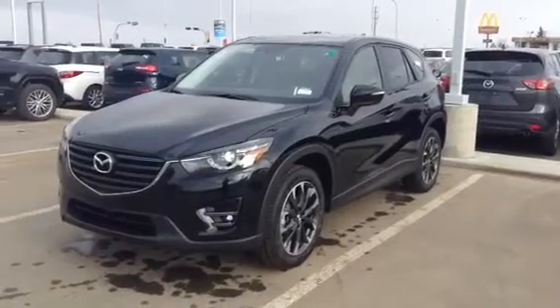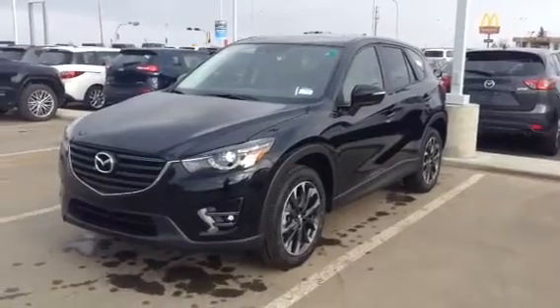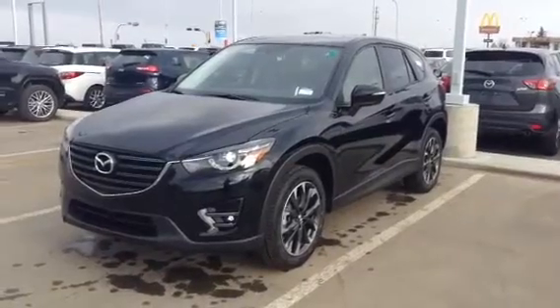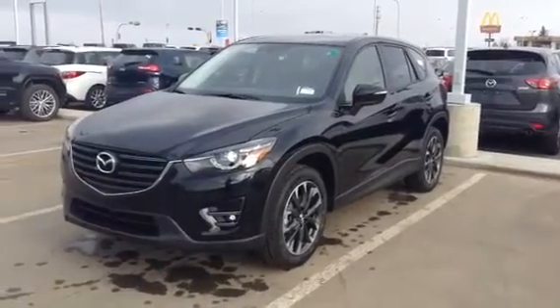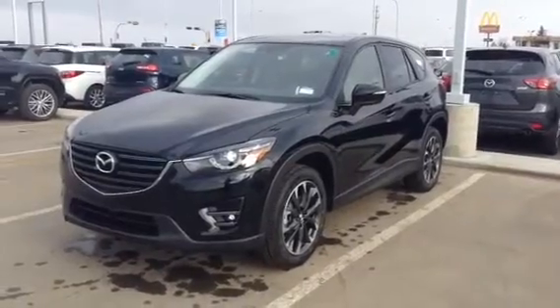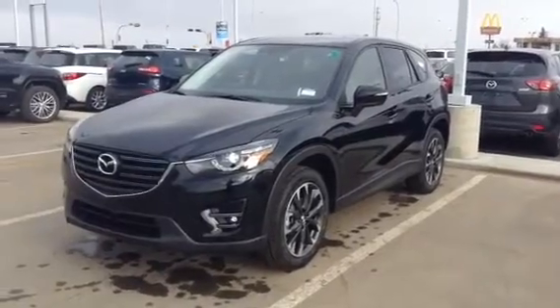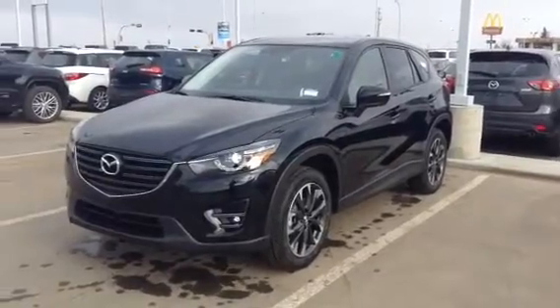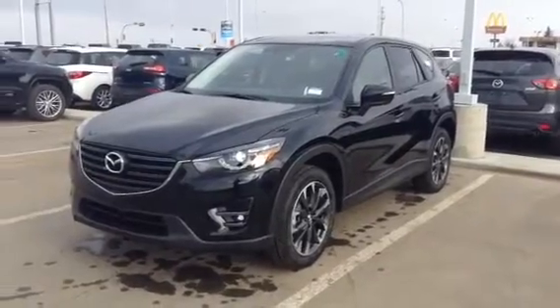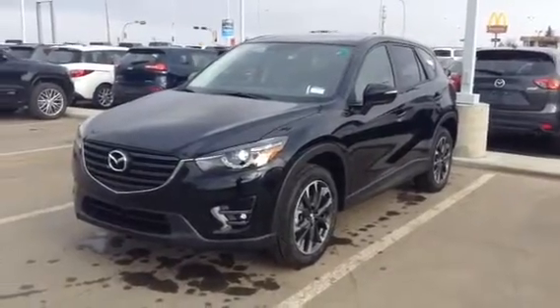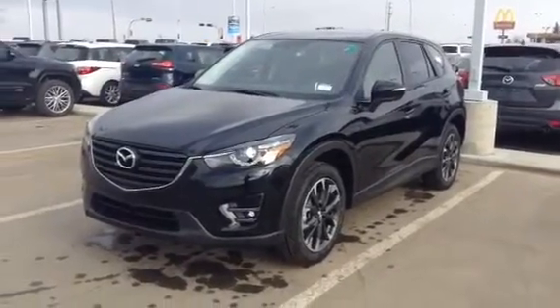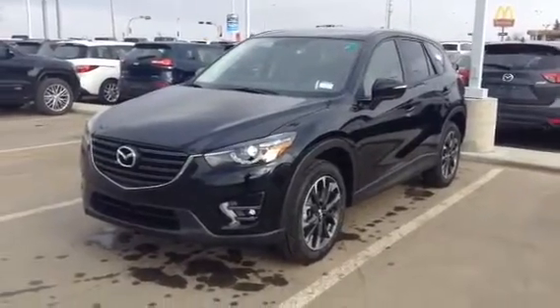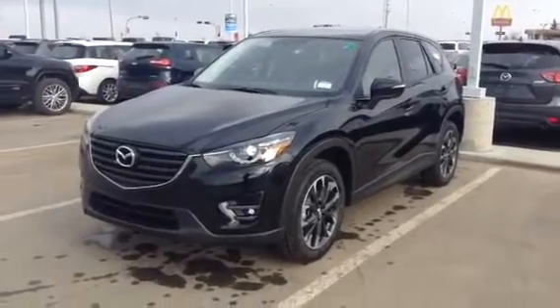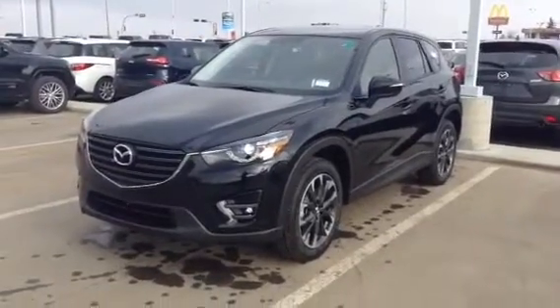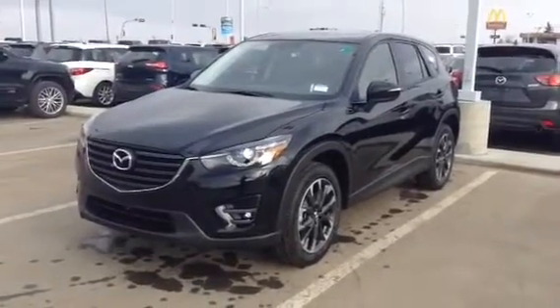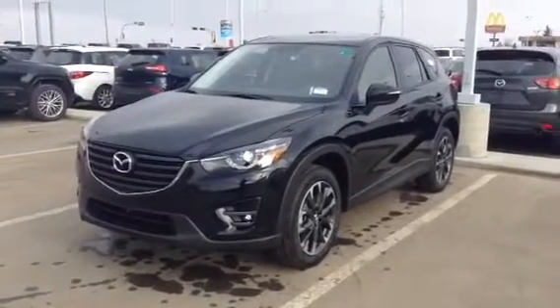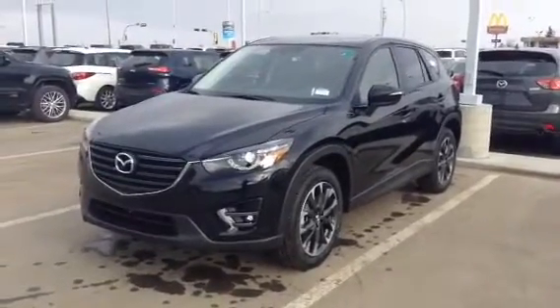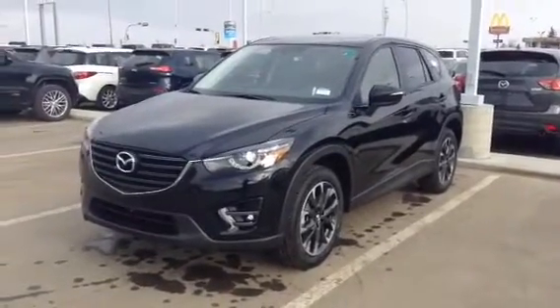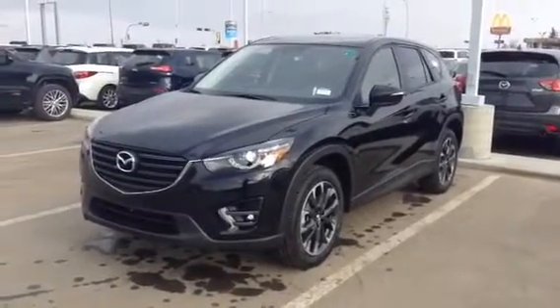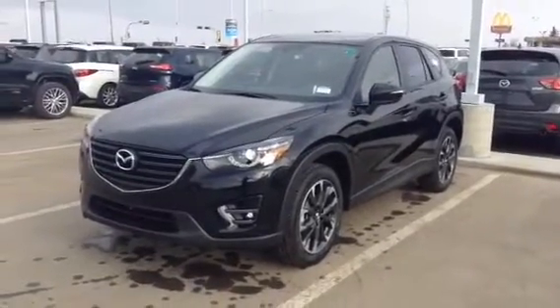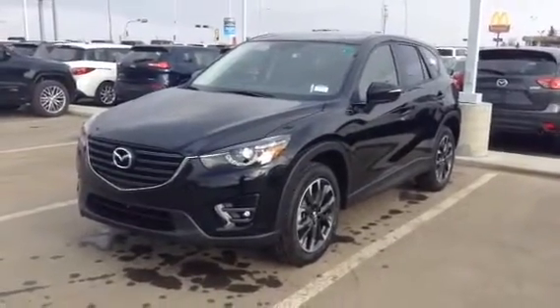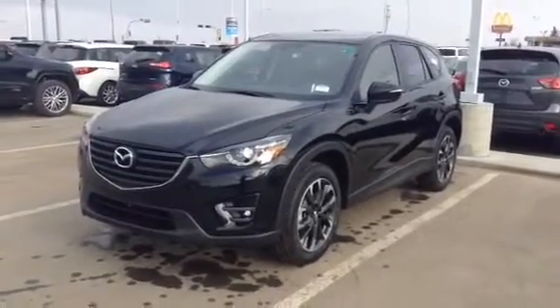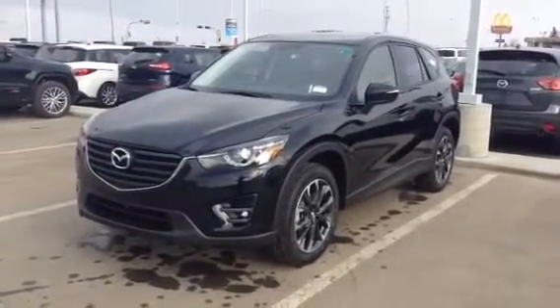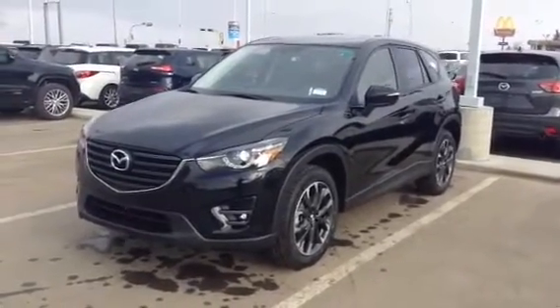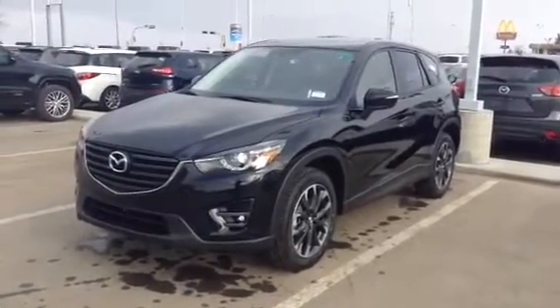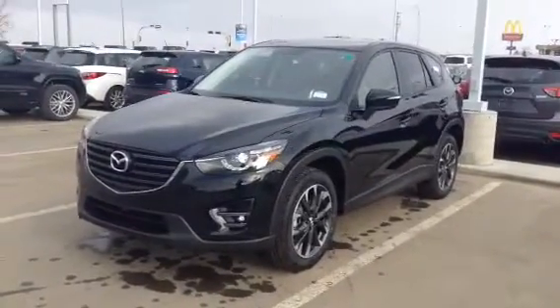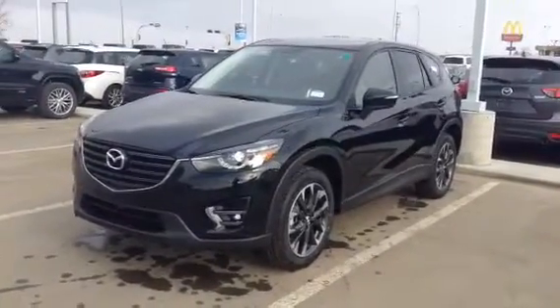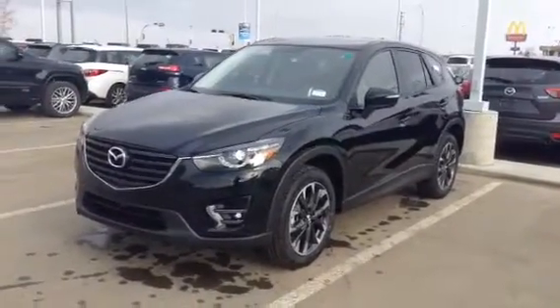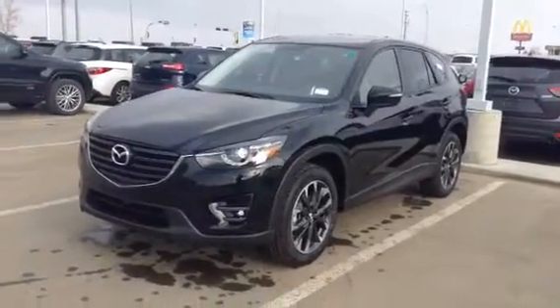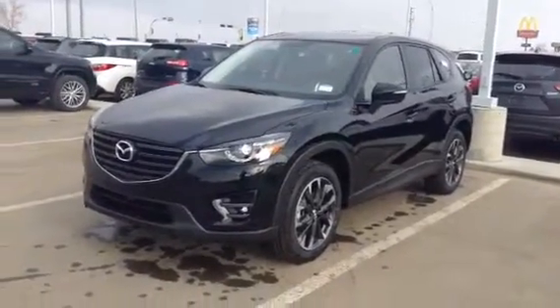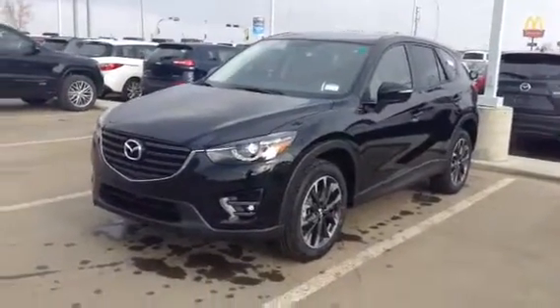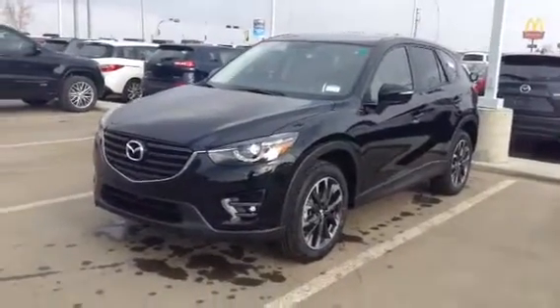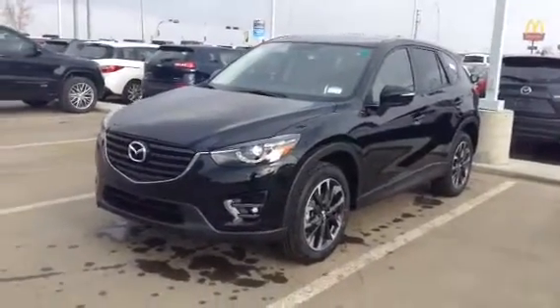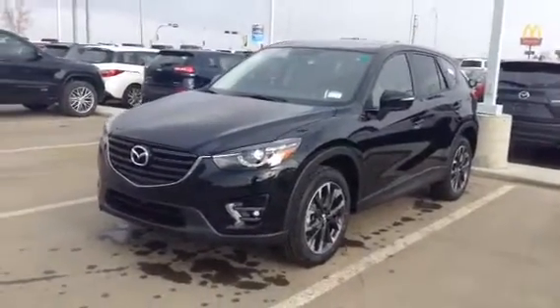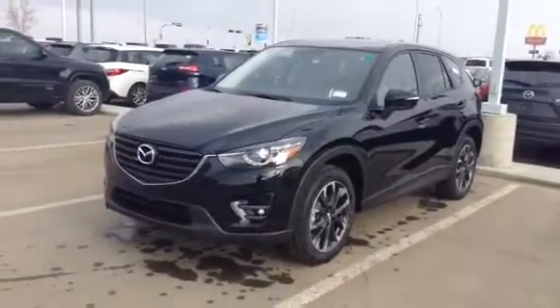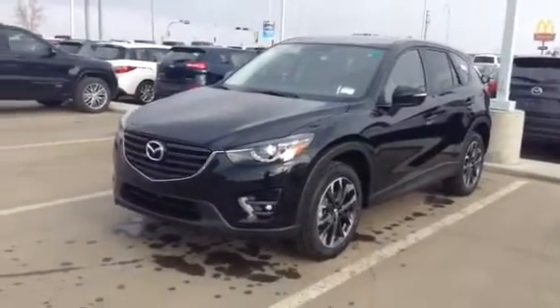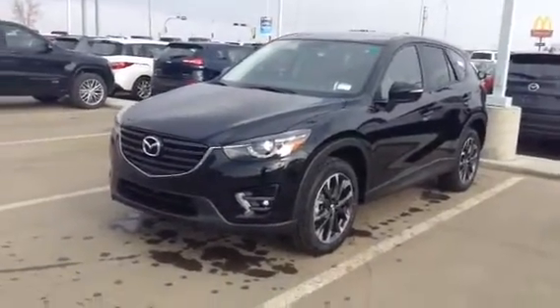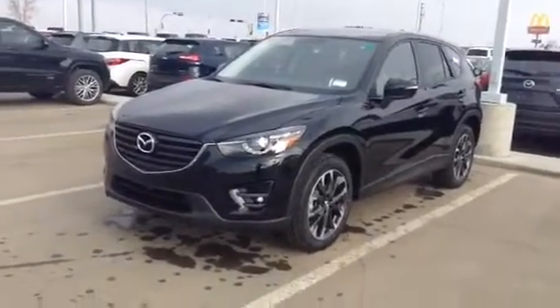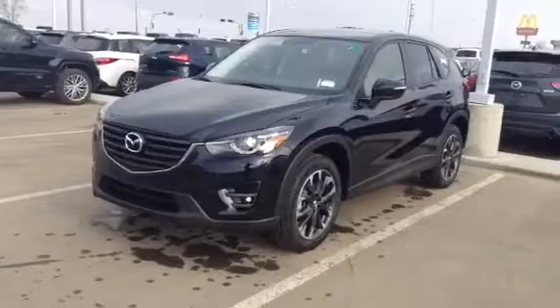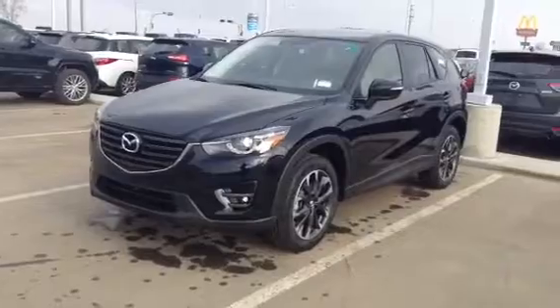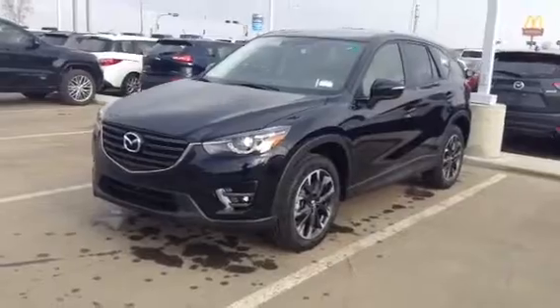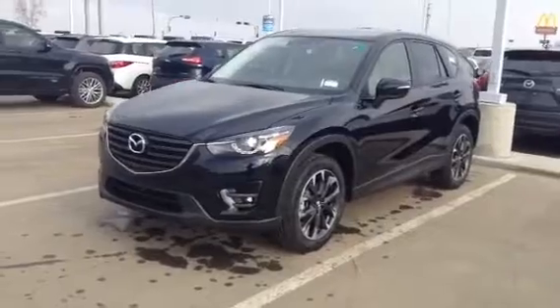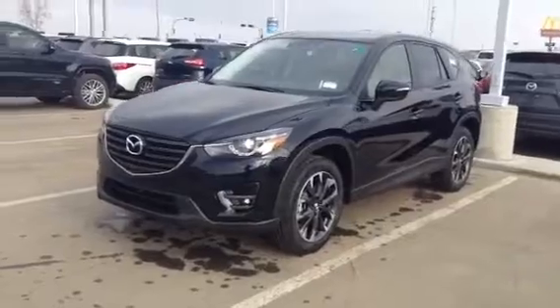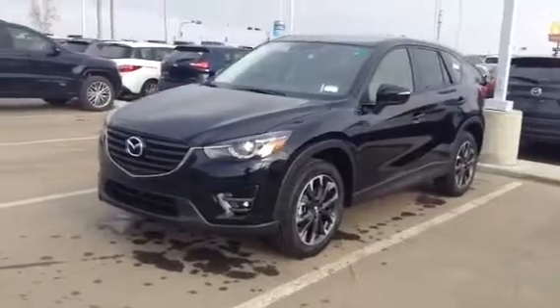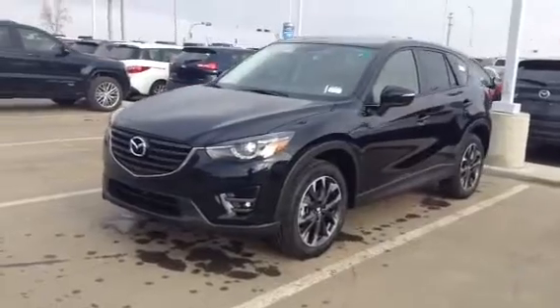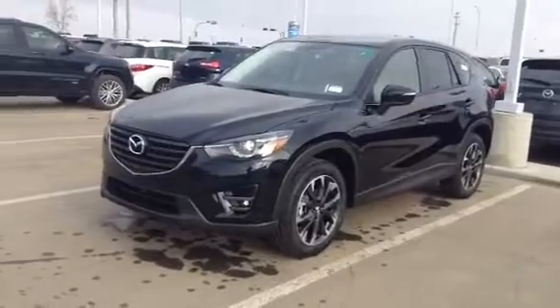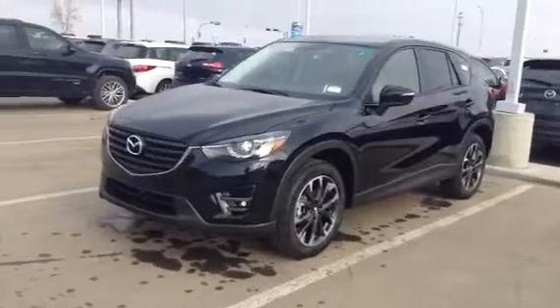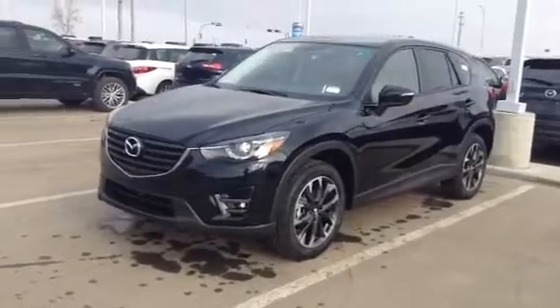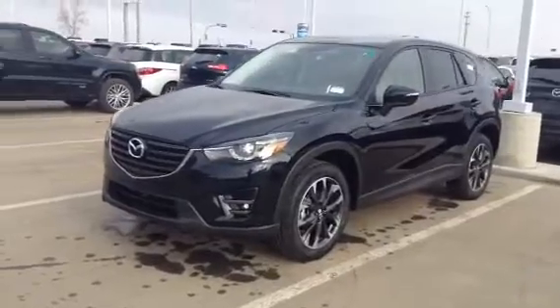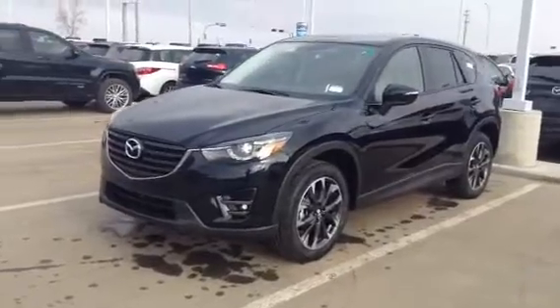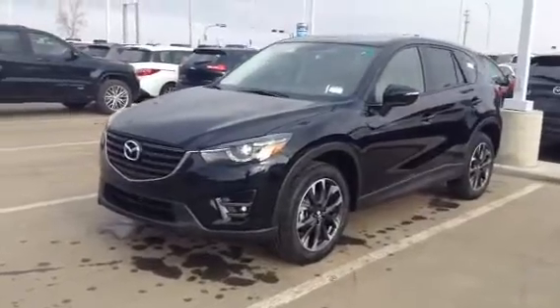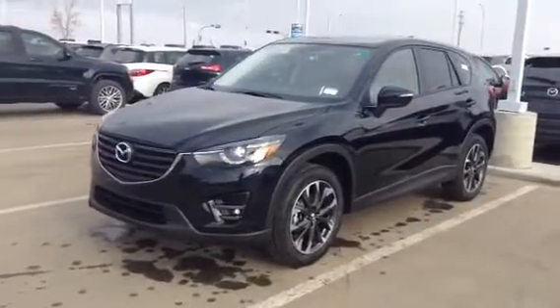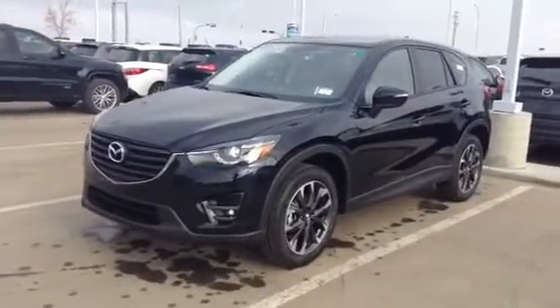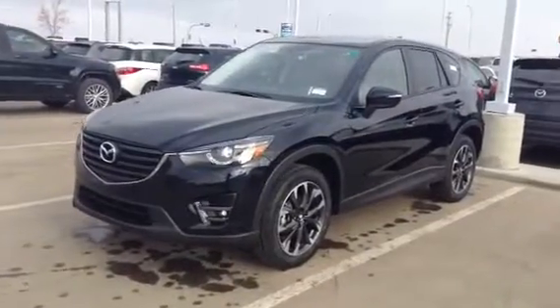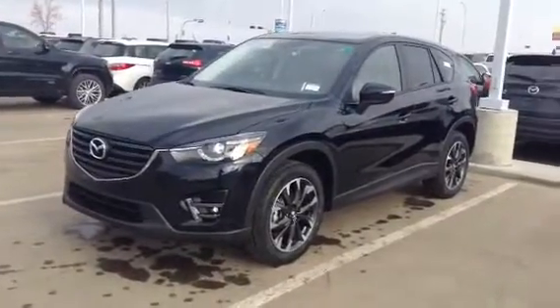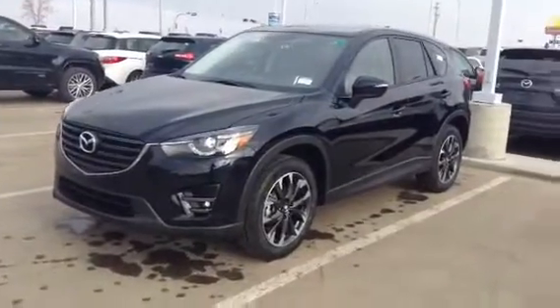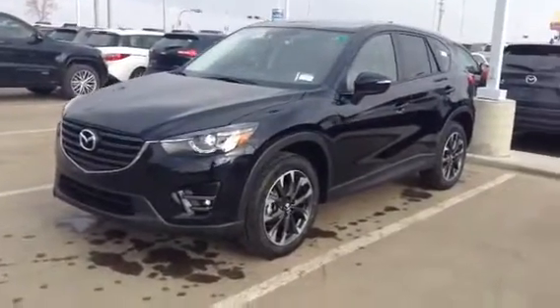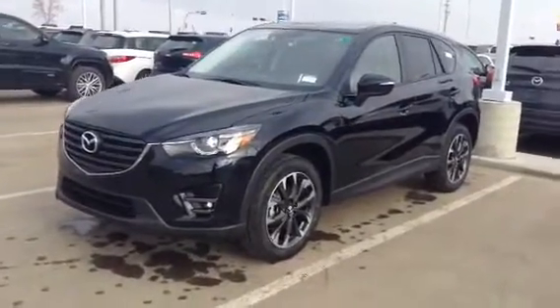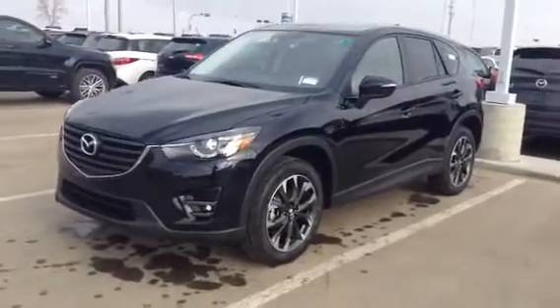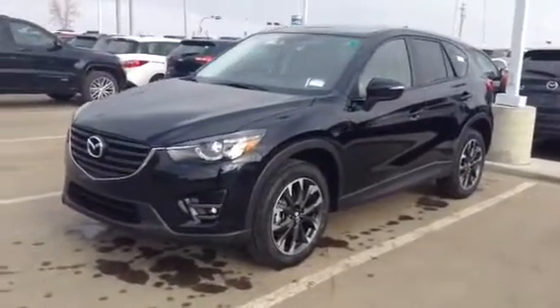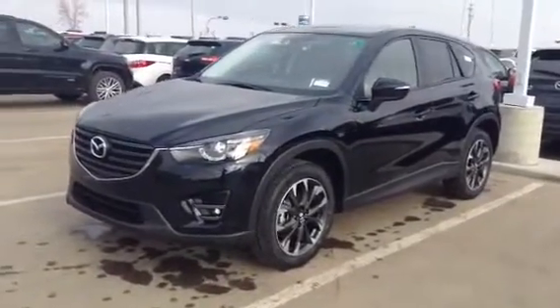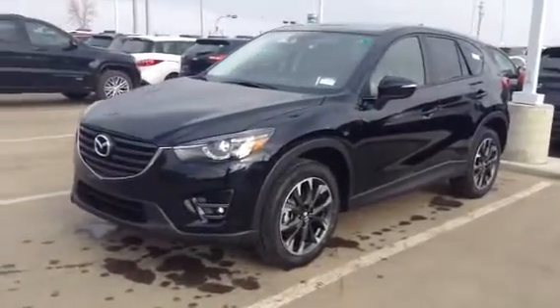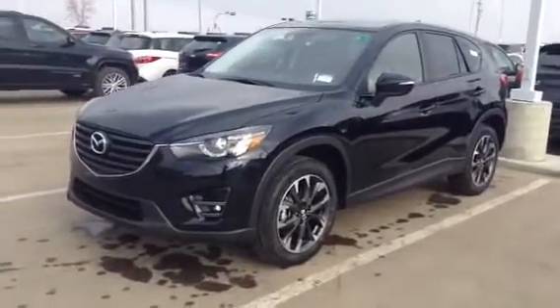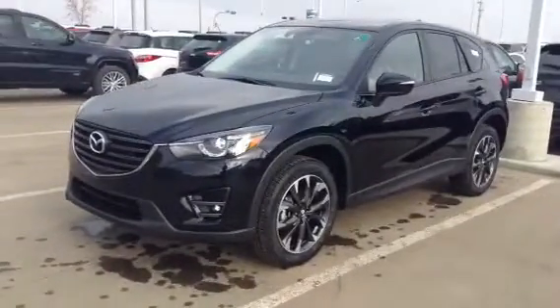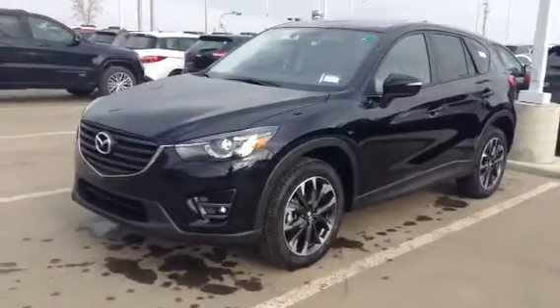Hey Derek, how's it going? It's Sean from LA Mazda. I decided to send you a quick video of the CX-5 GT, a brand new one.